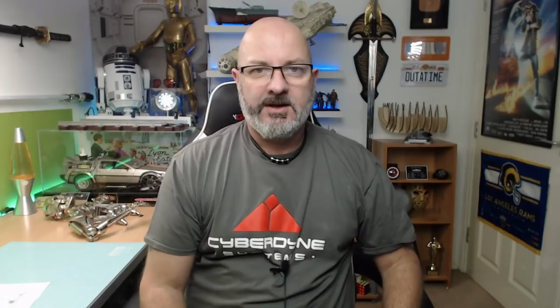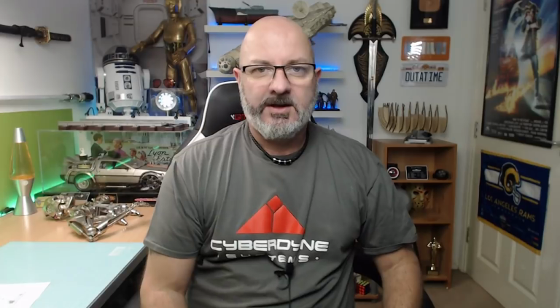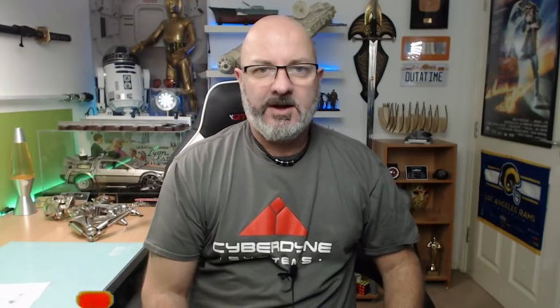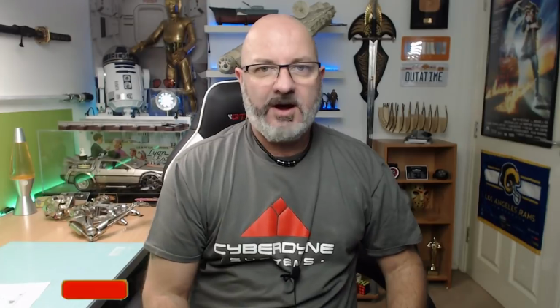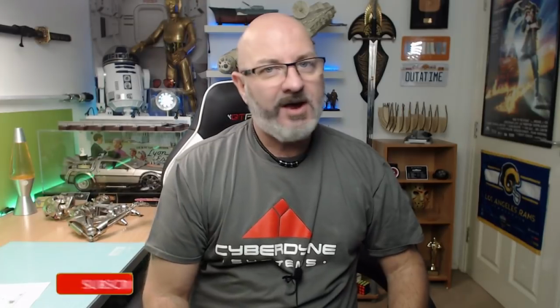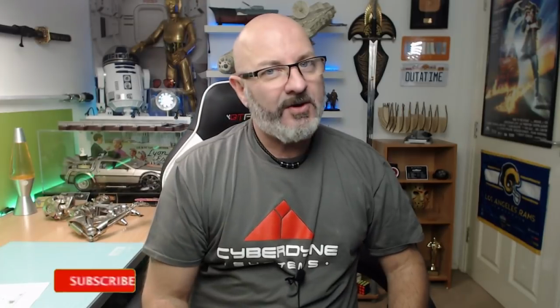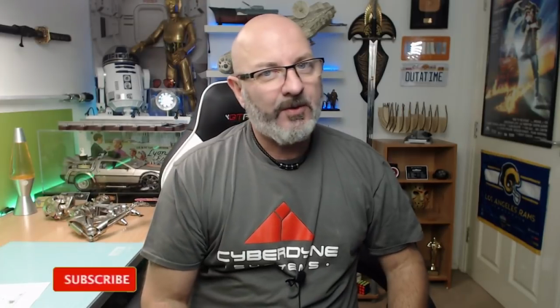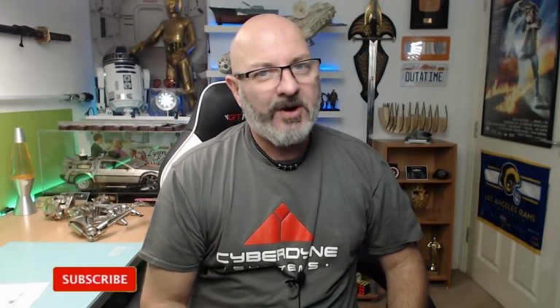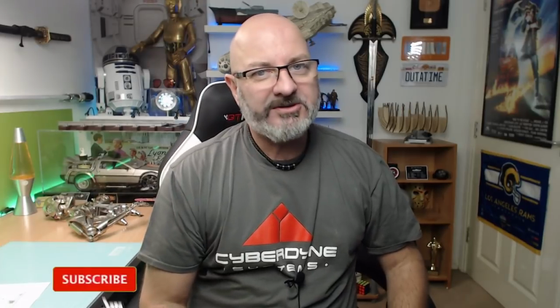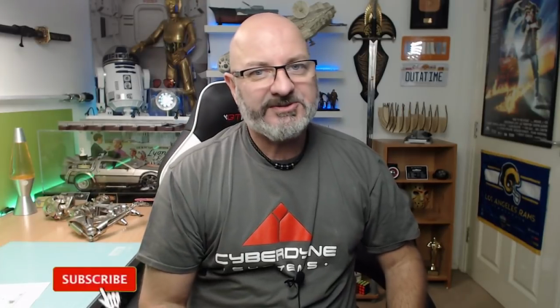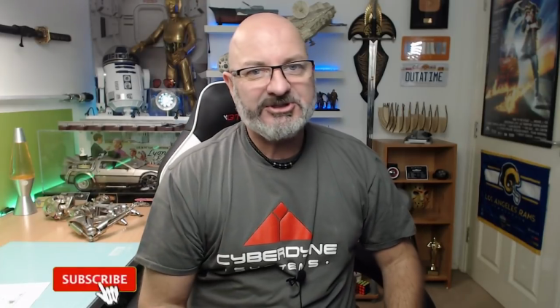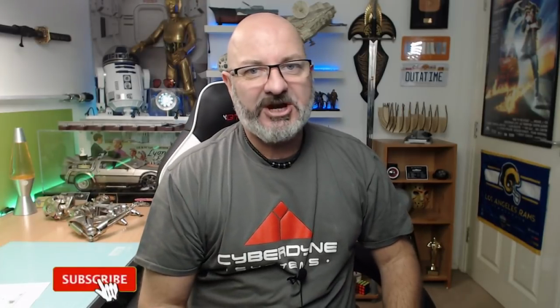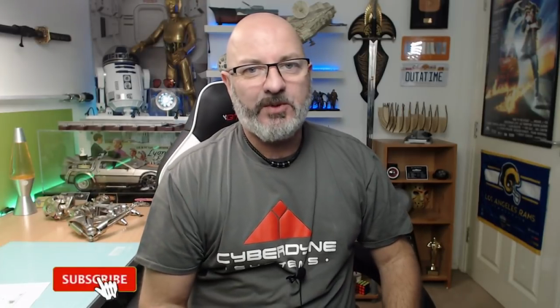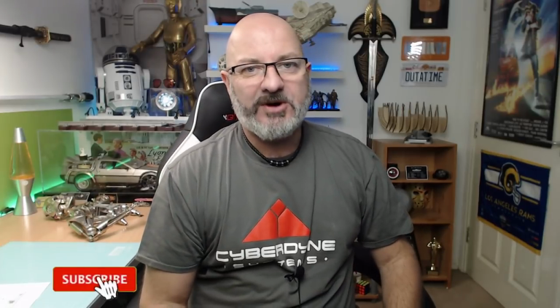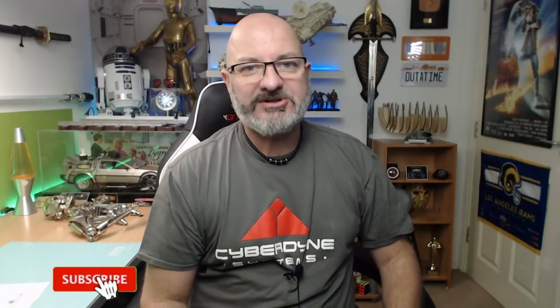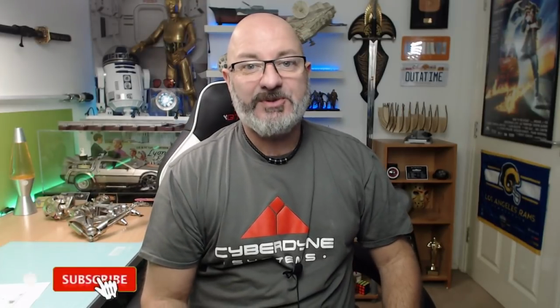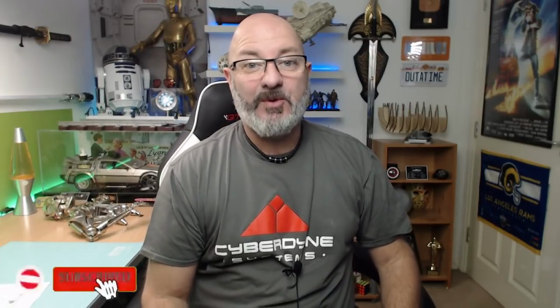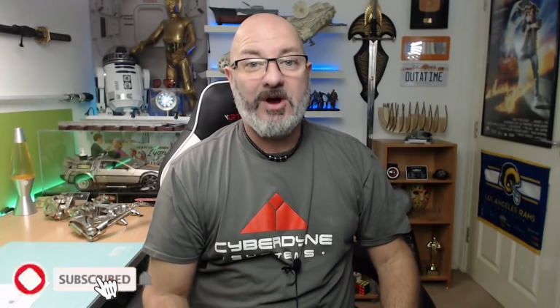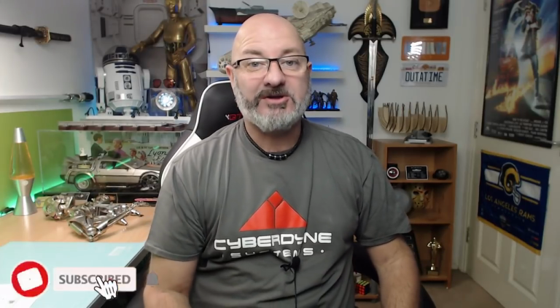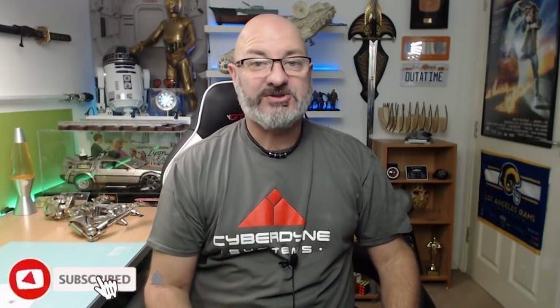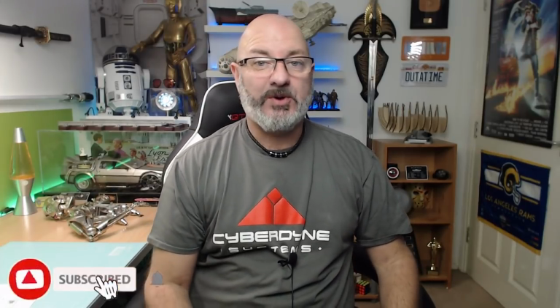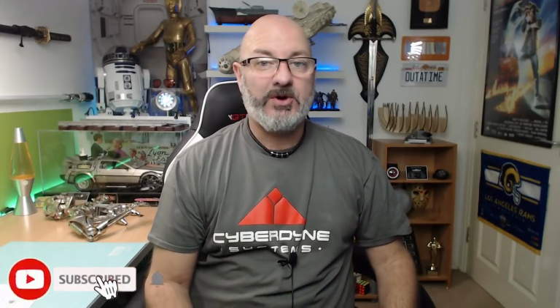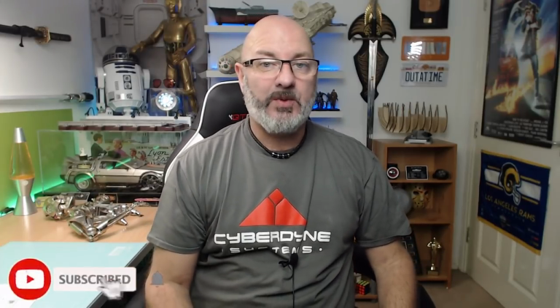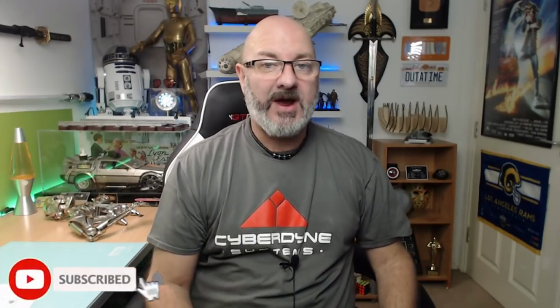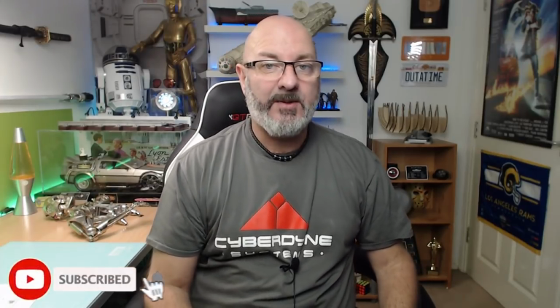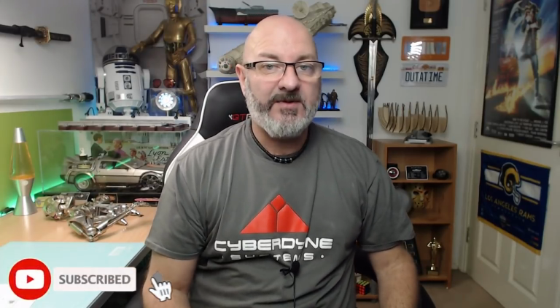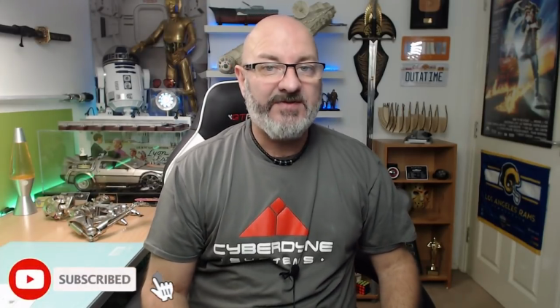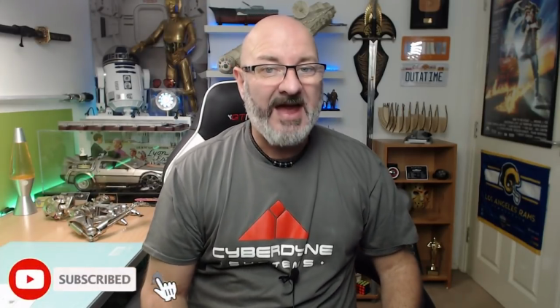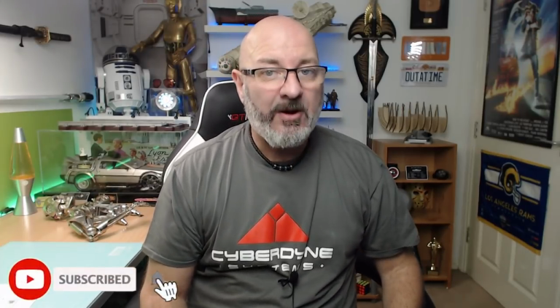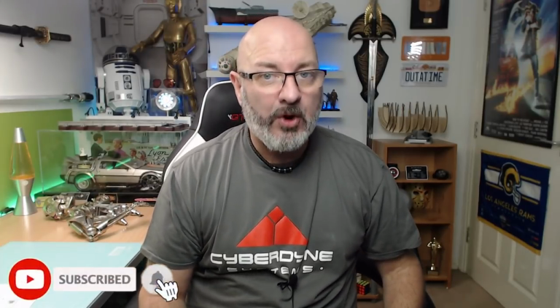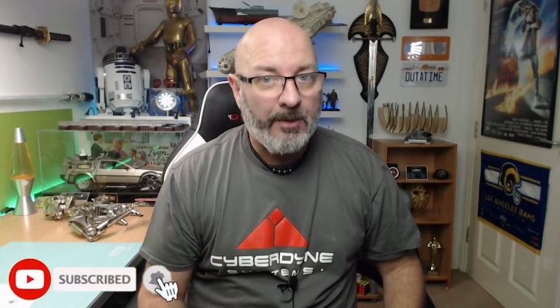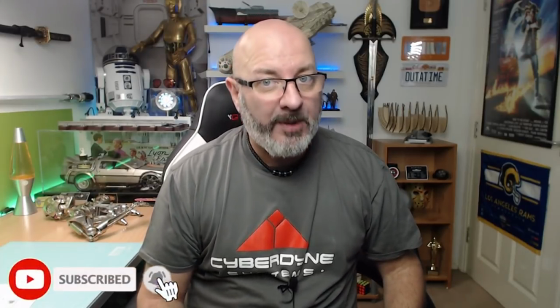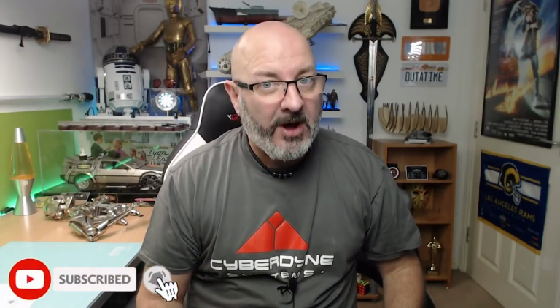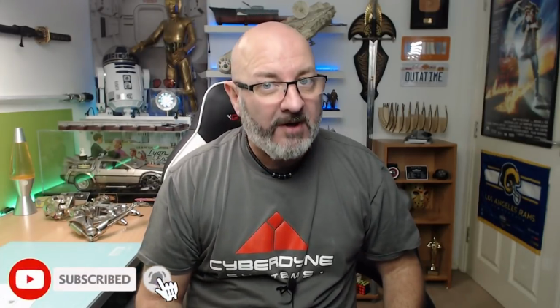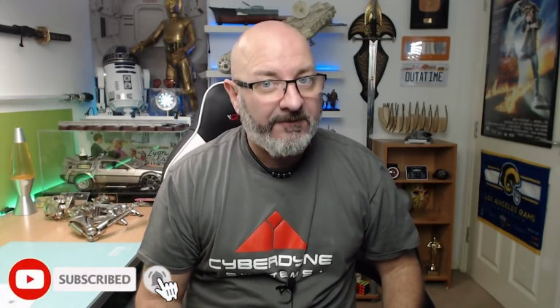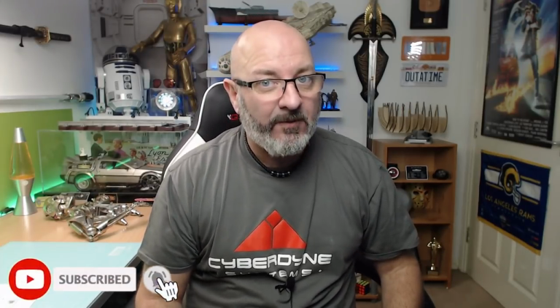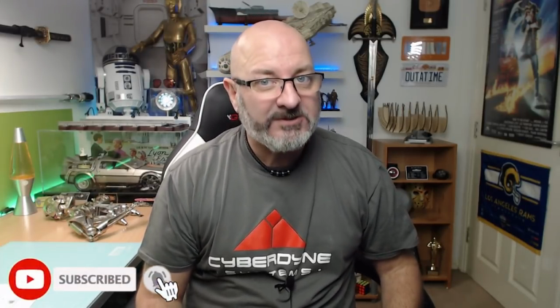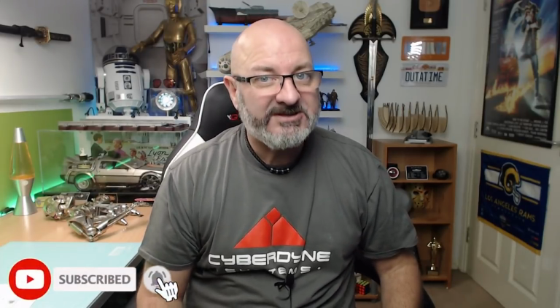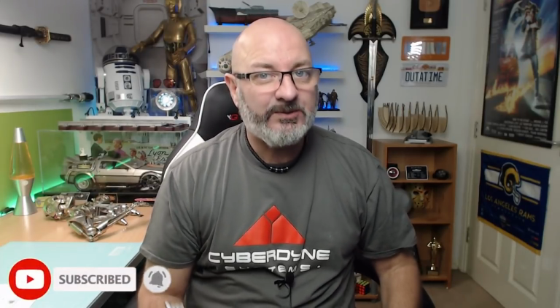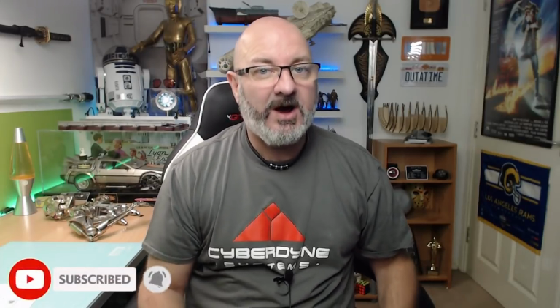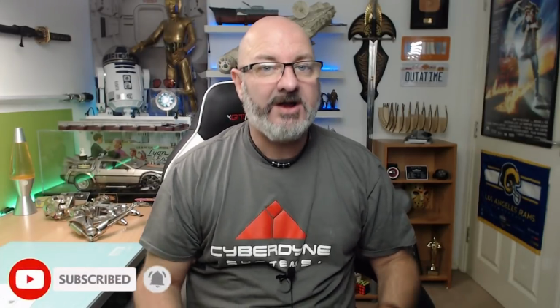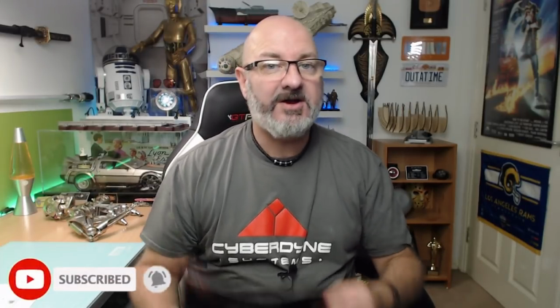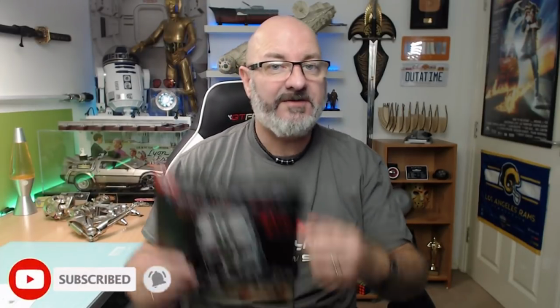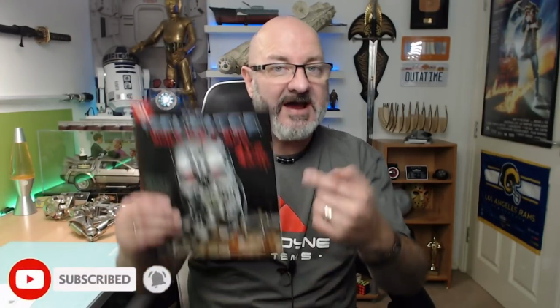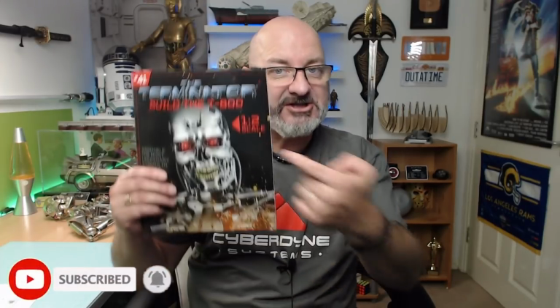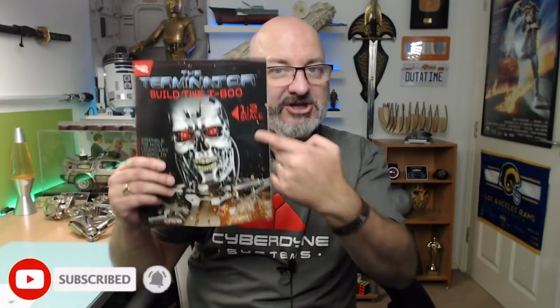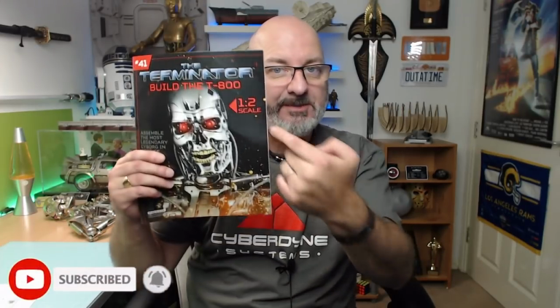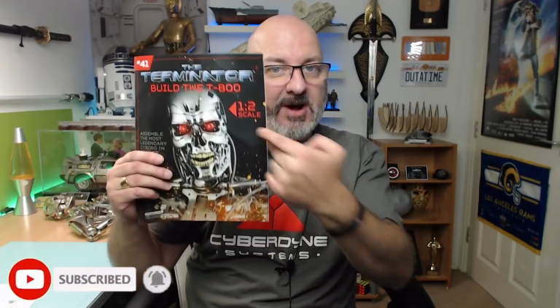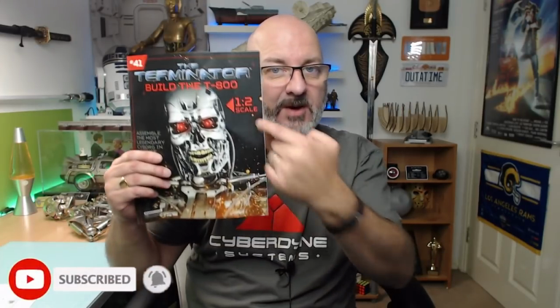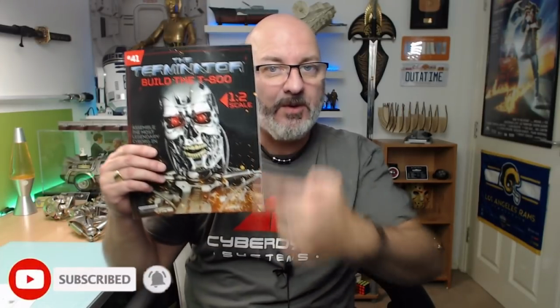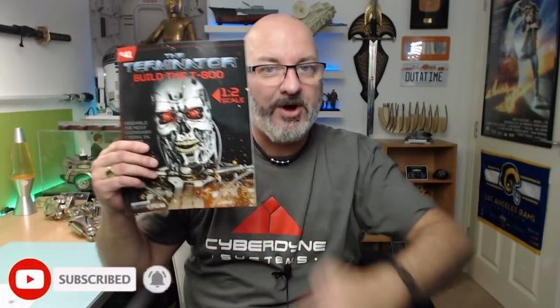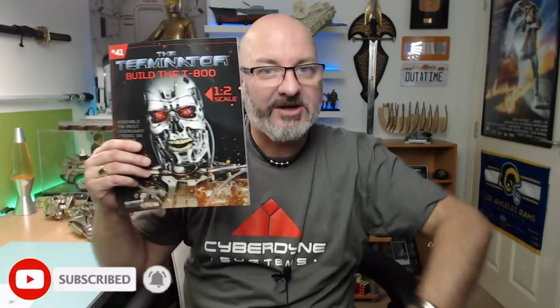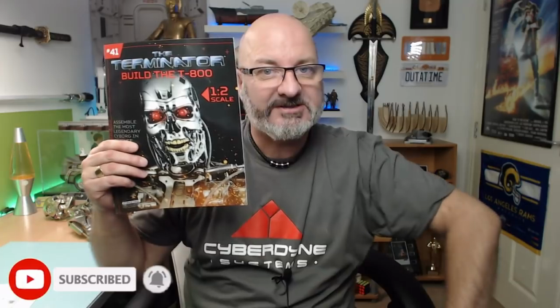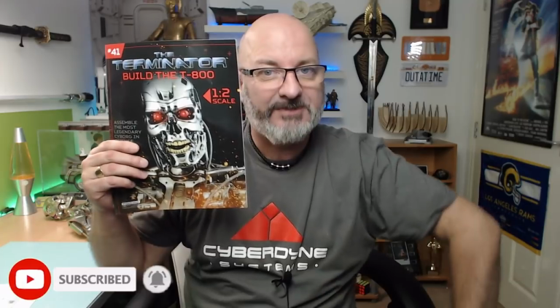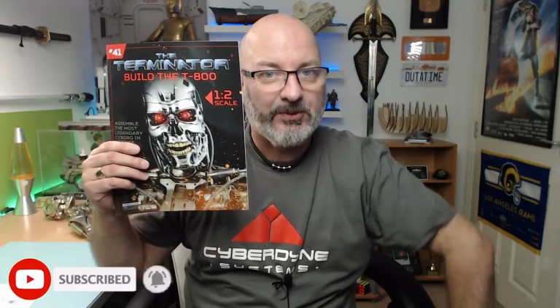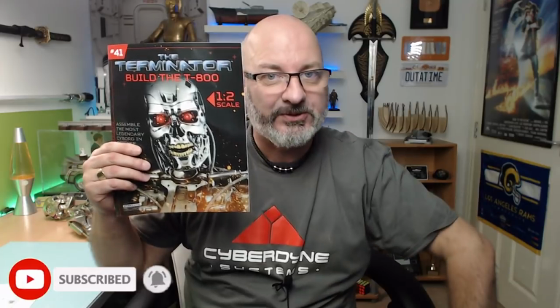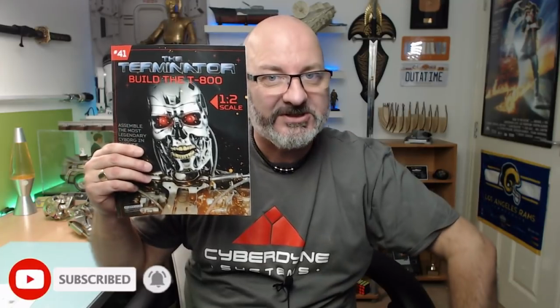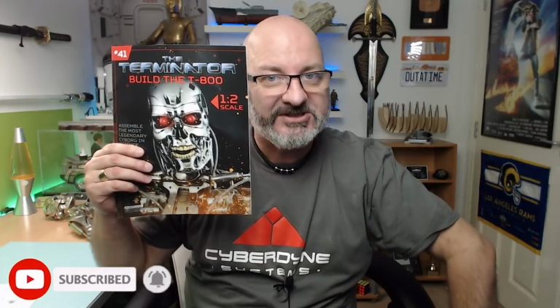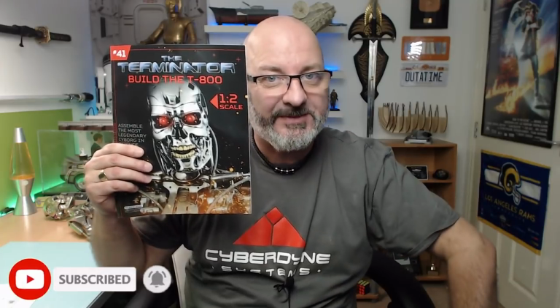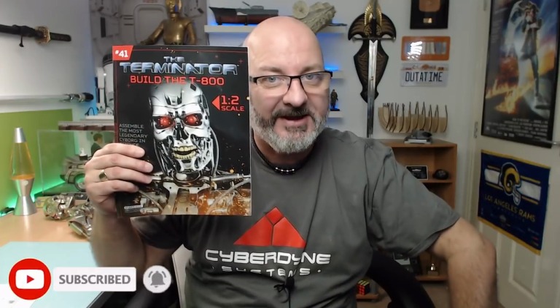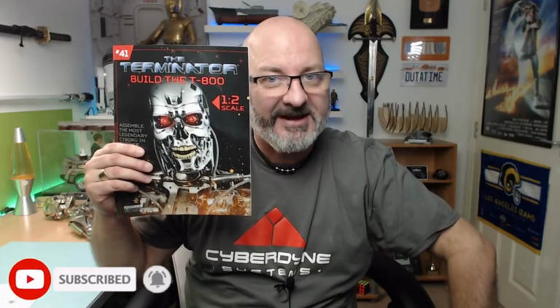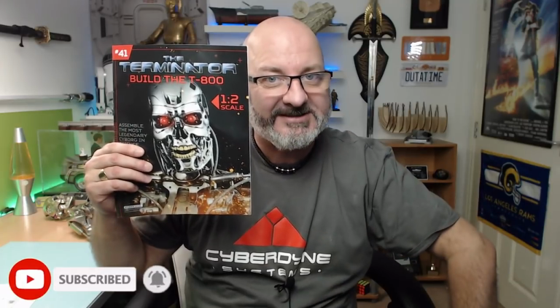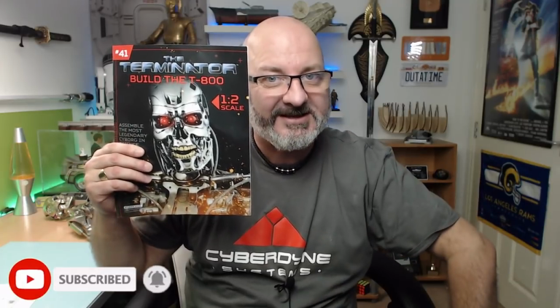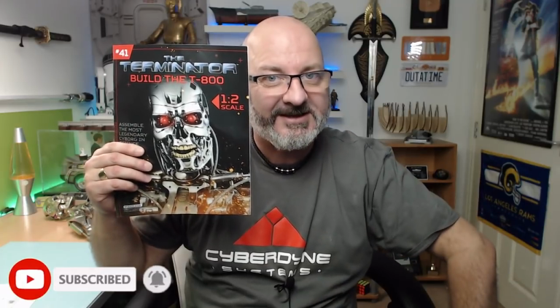Hi all, welcome to the channel, welcome to my world. We've now got part 41 of Hachette part-works: Build the Terminator.